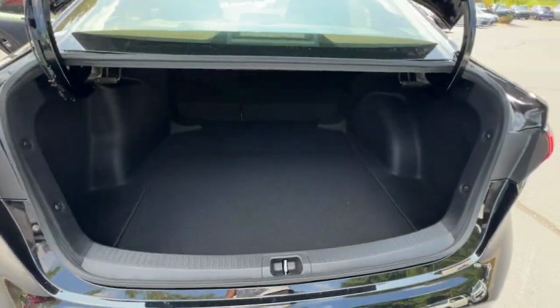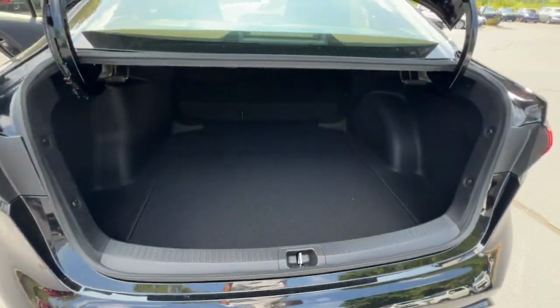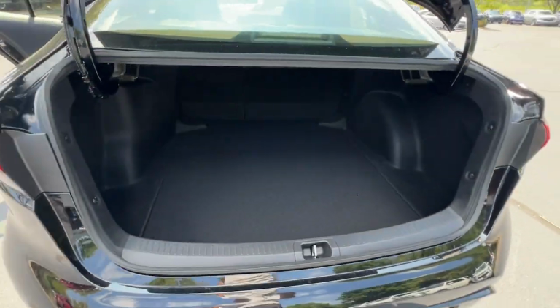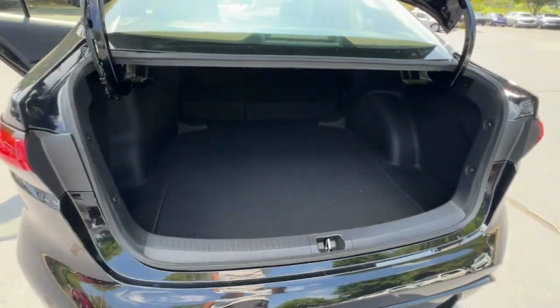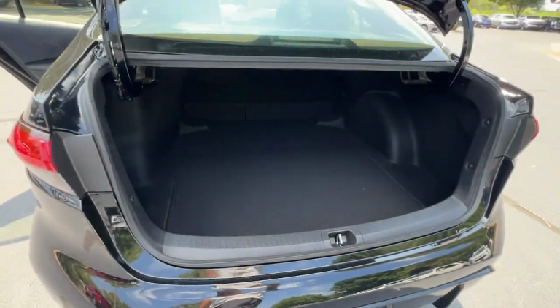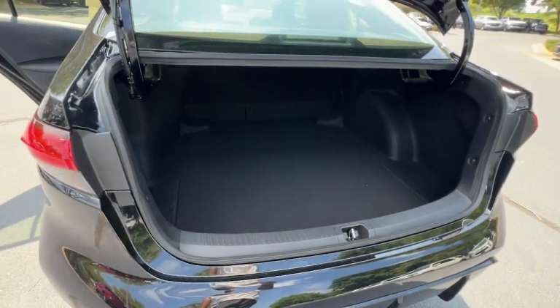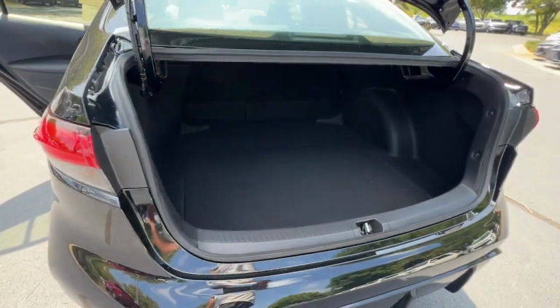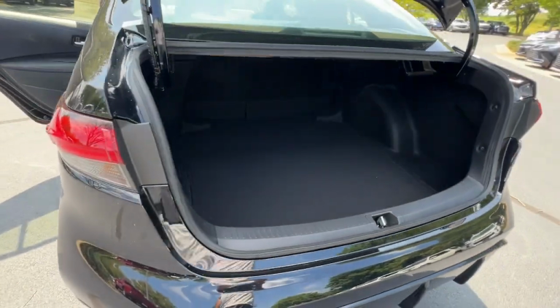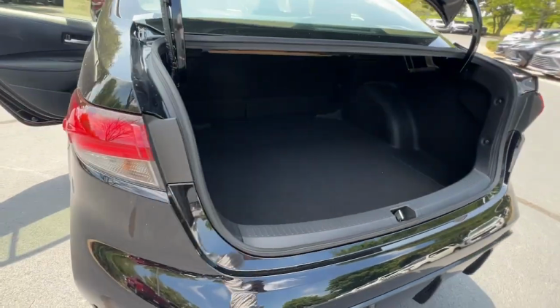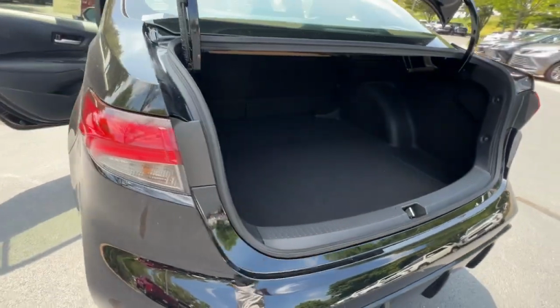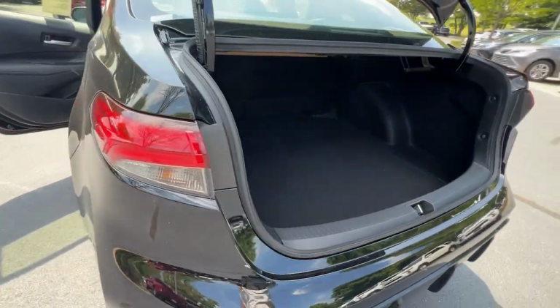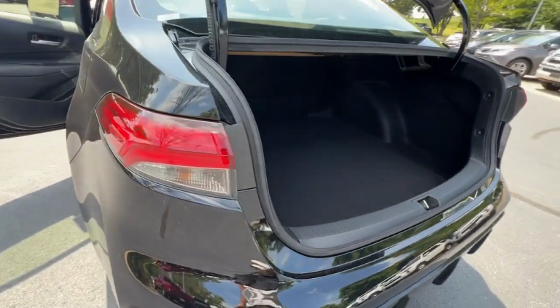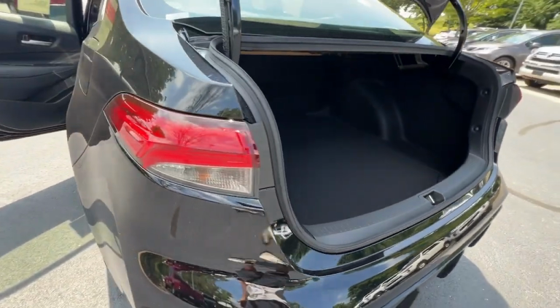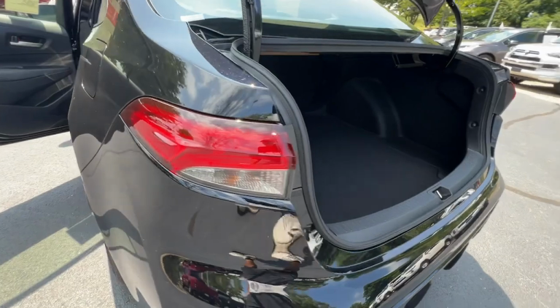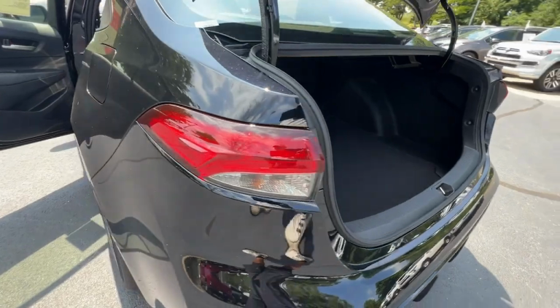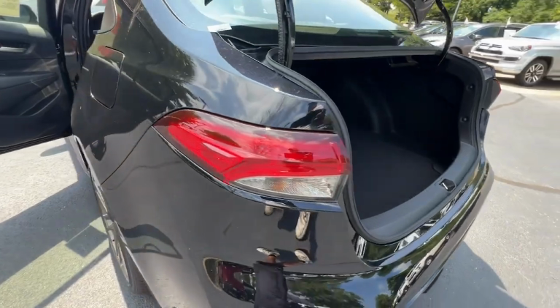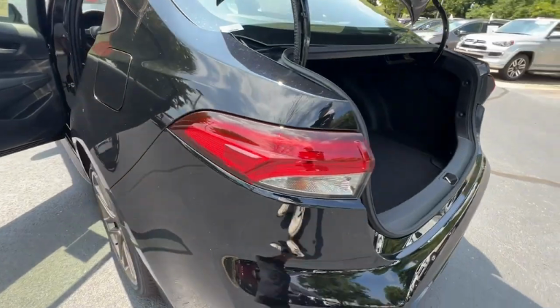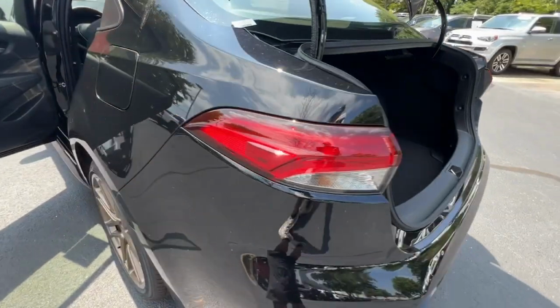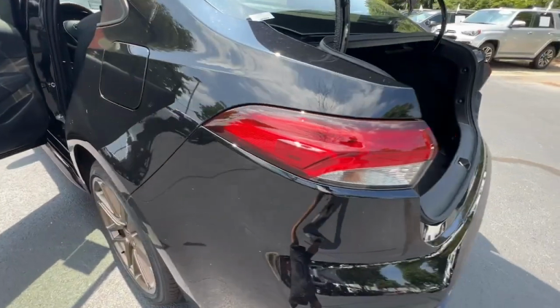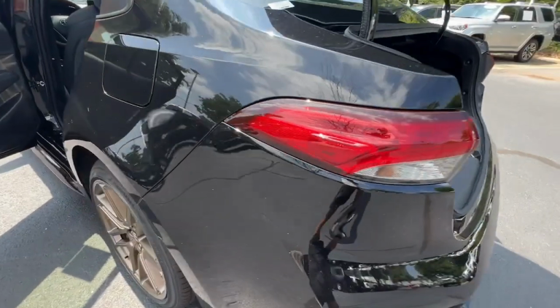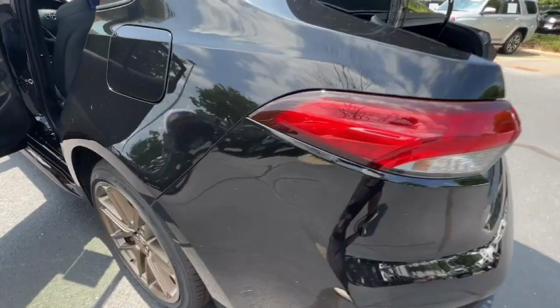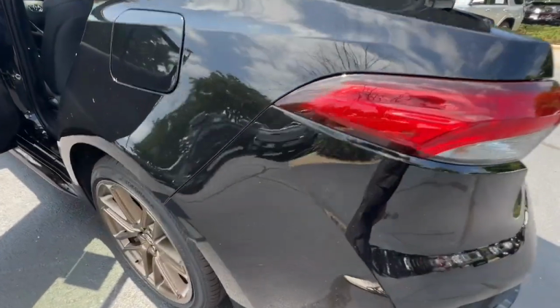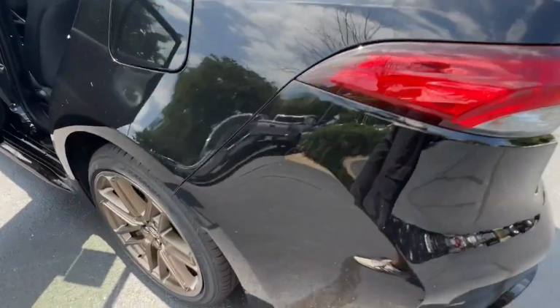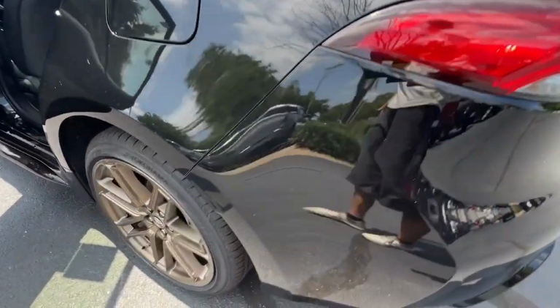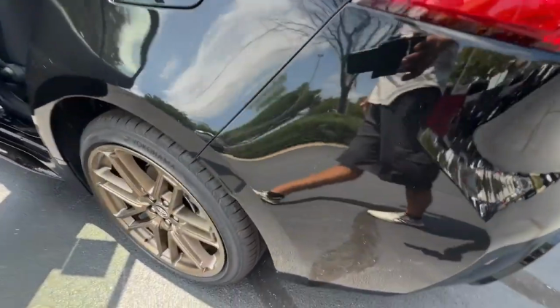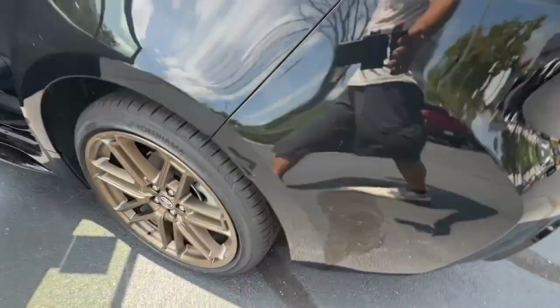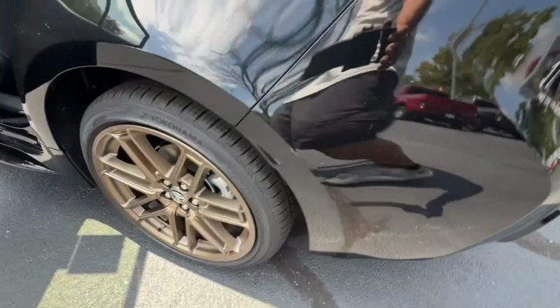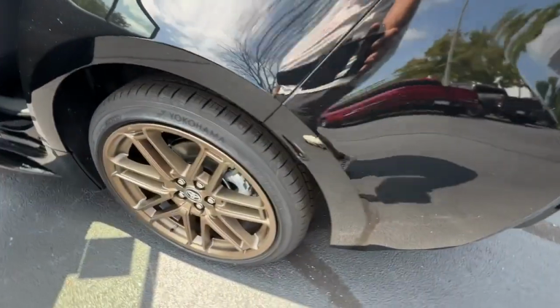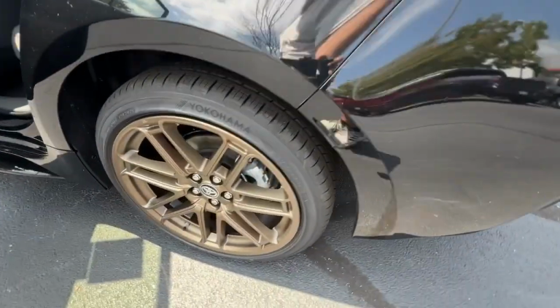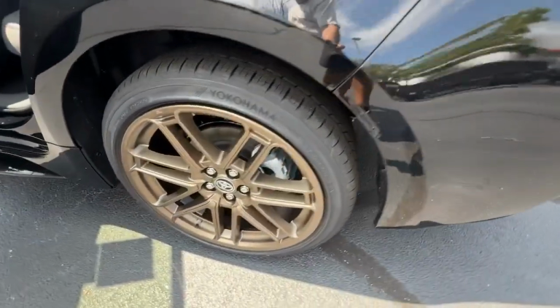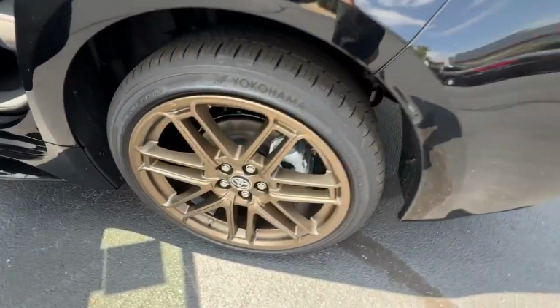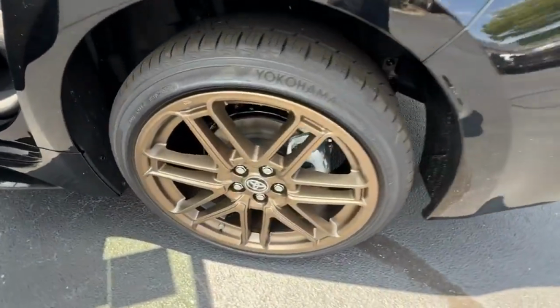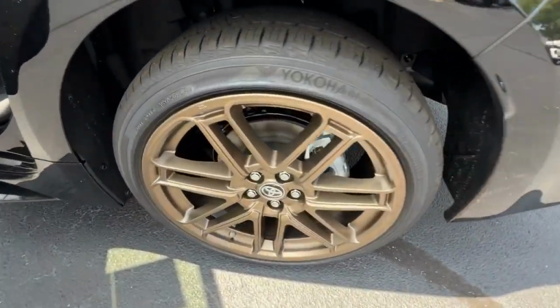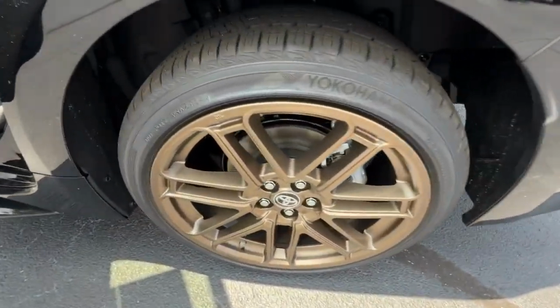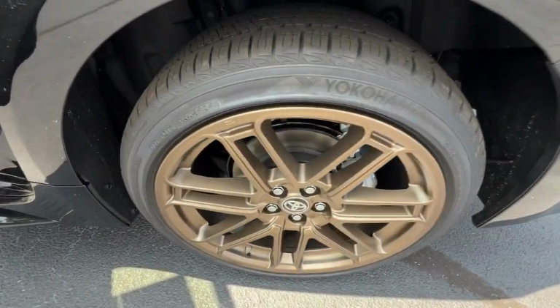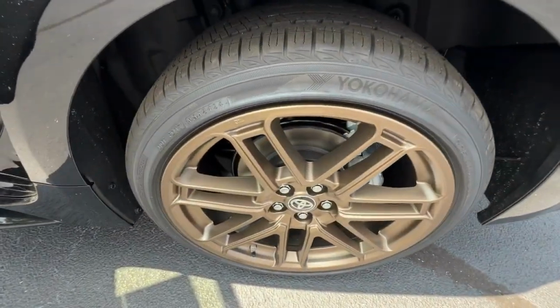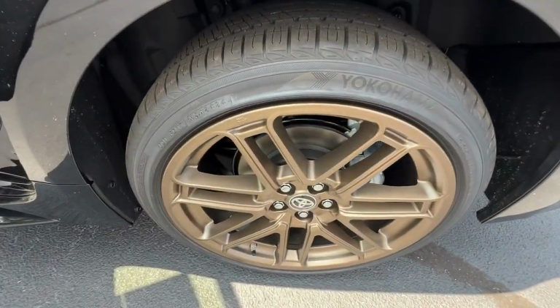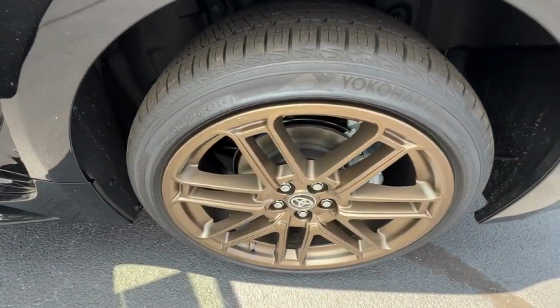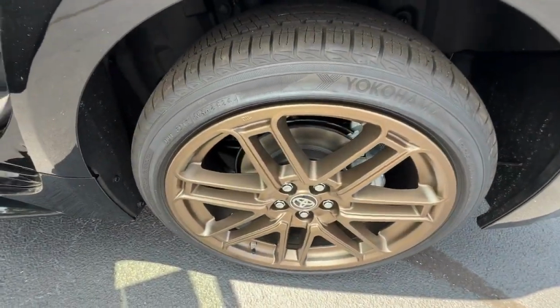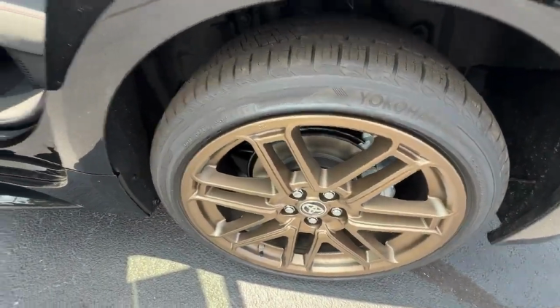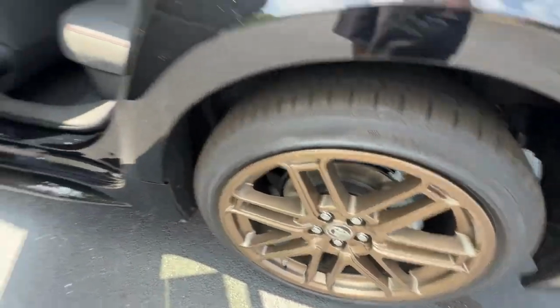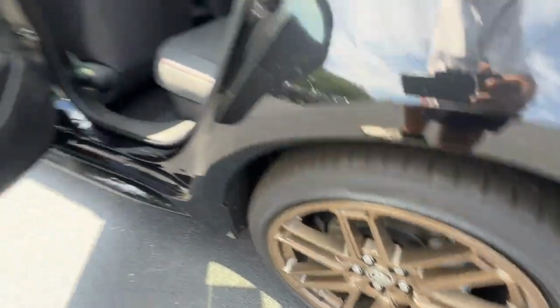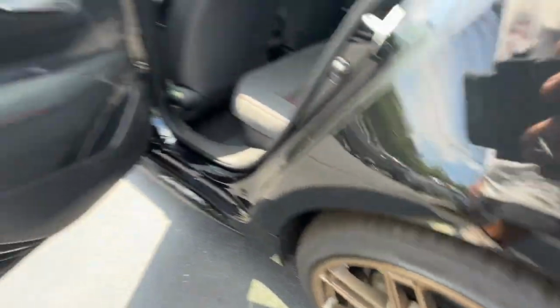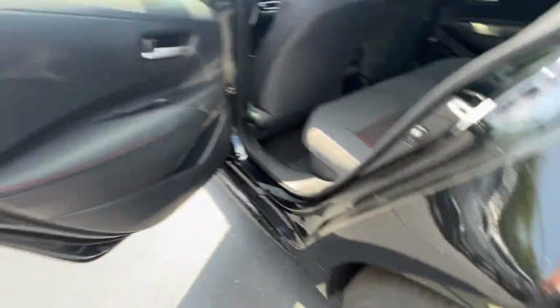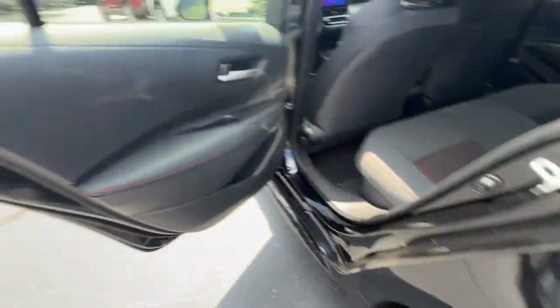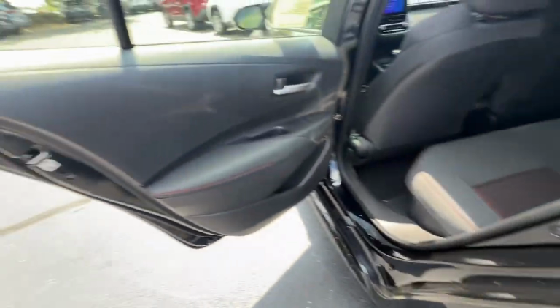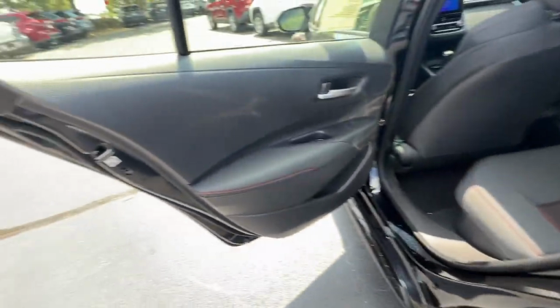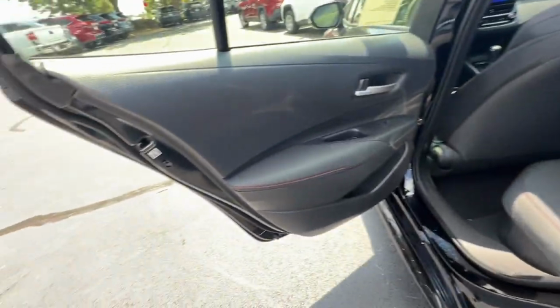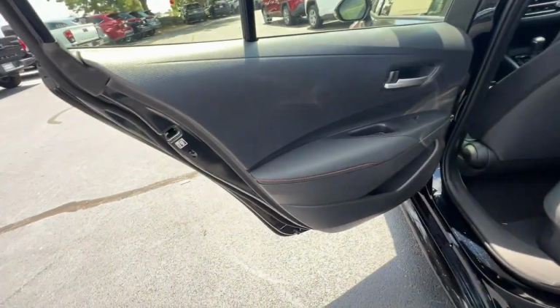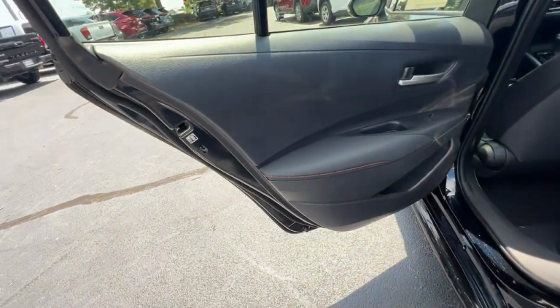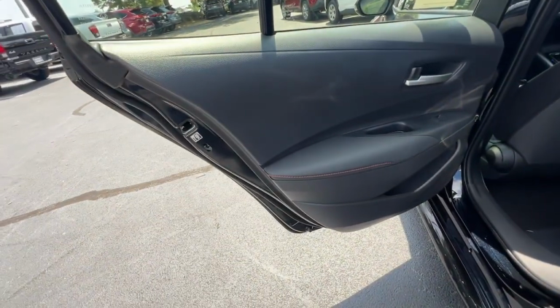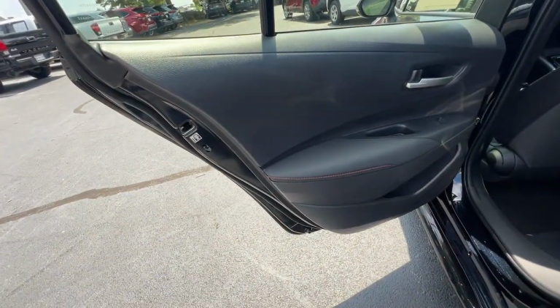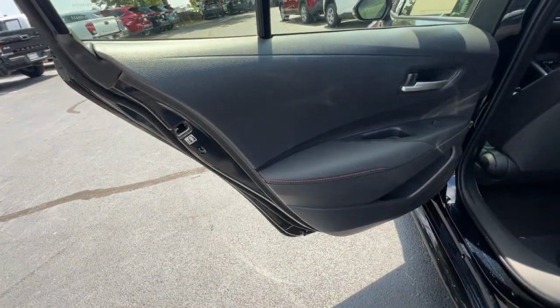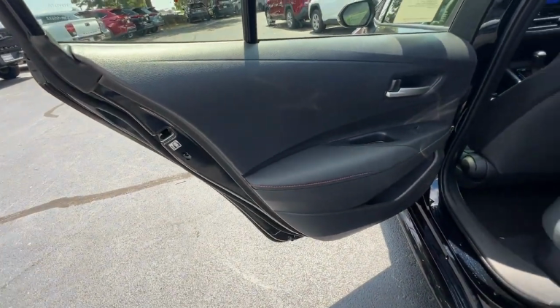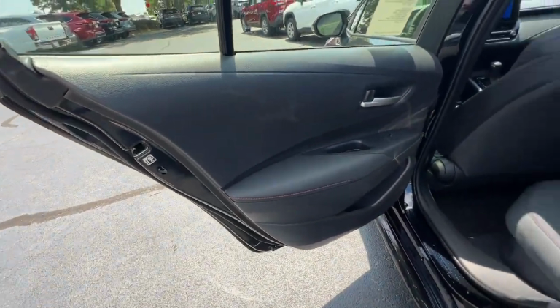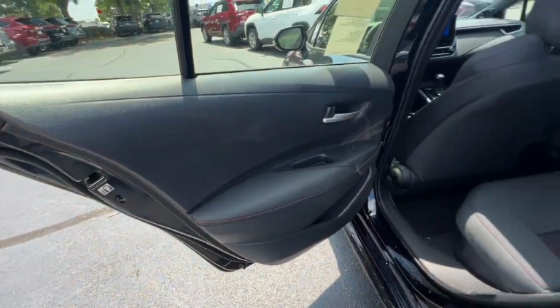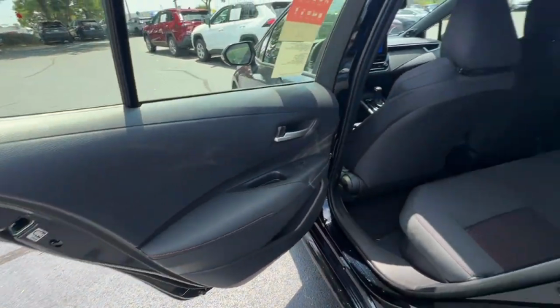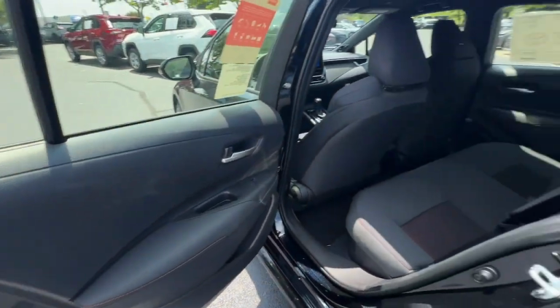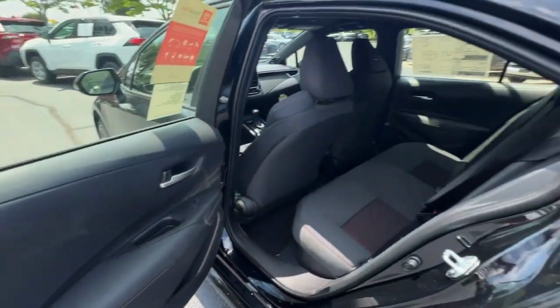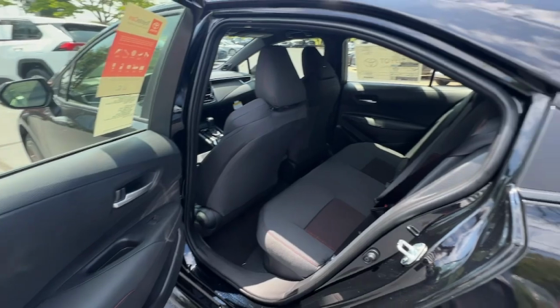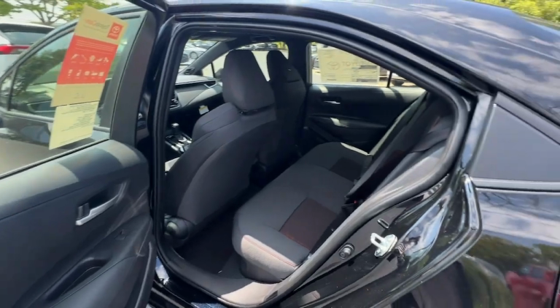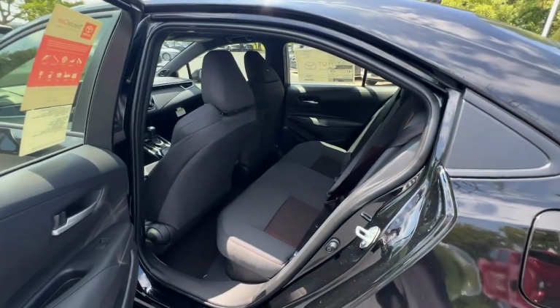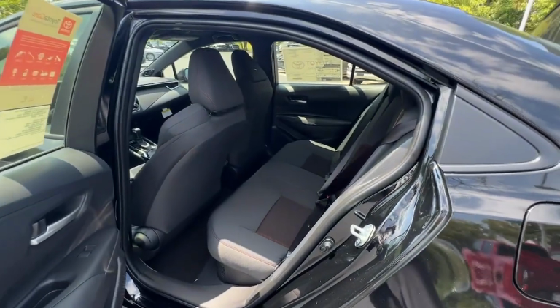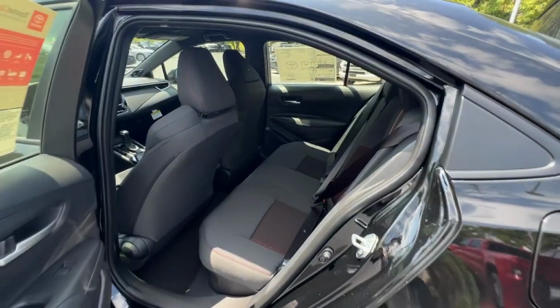Aluminum wheels, electronic stability control, steering wheel audio controls, rear spoiler, leather steering wheel.